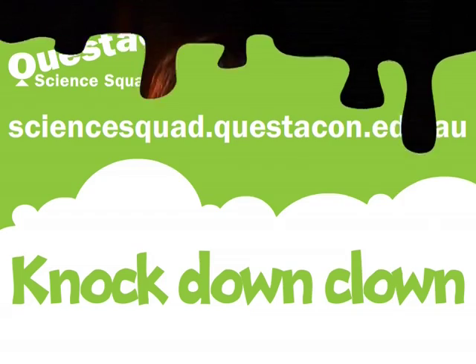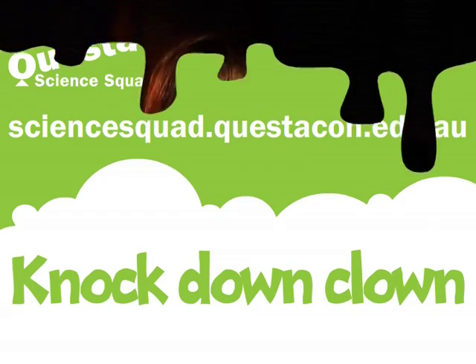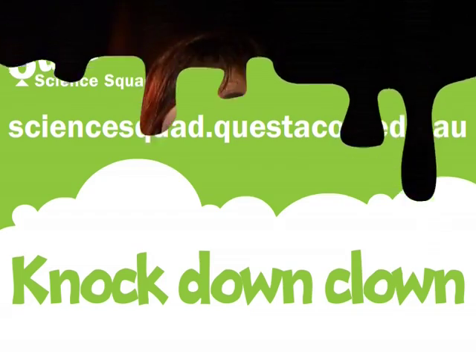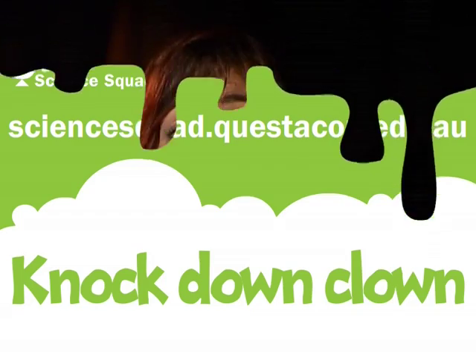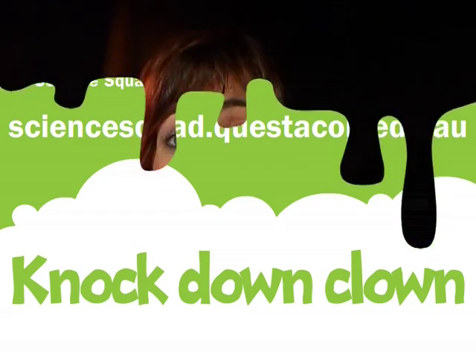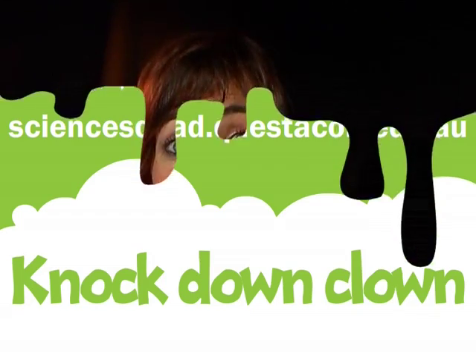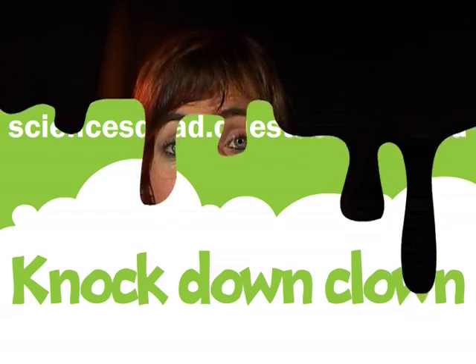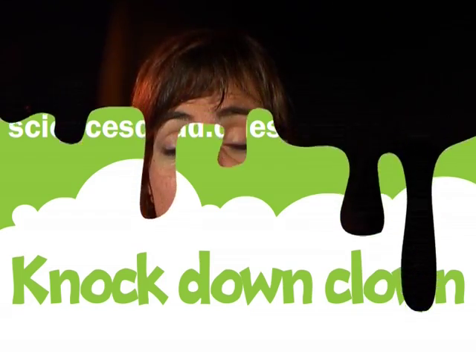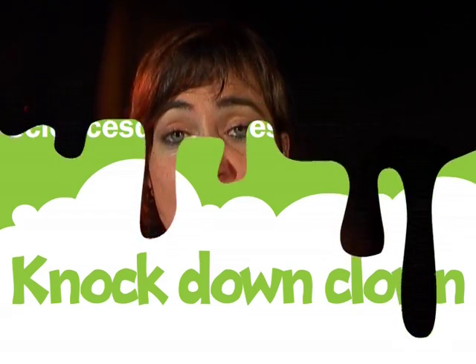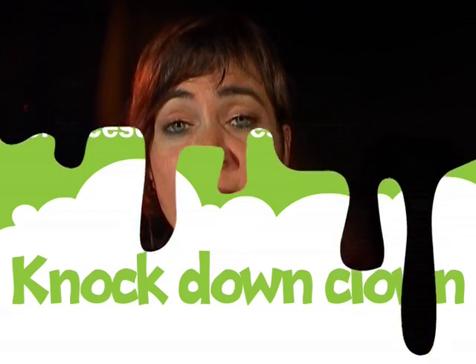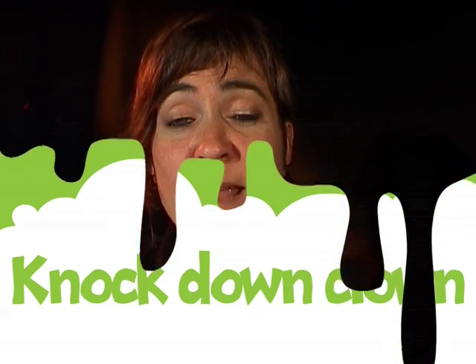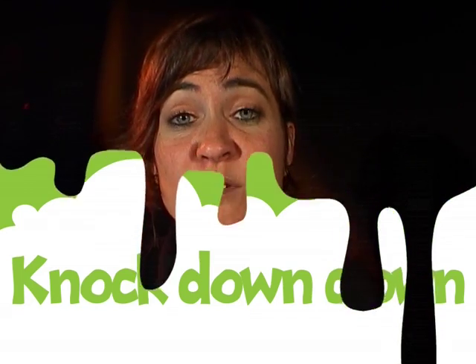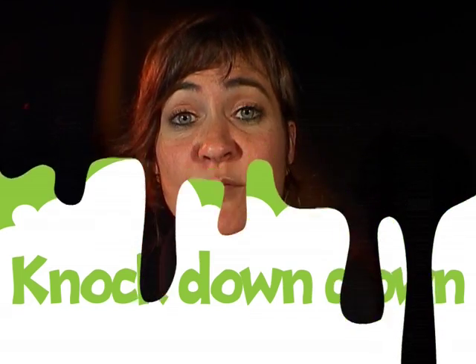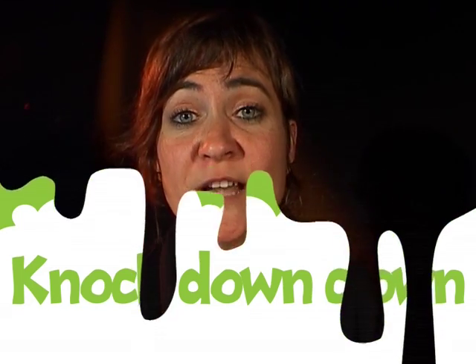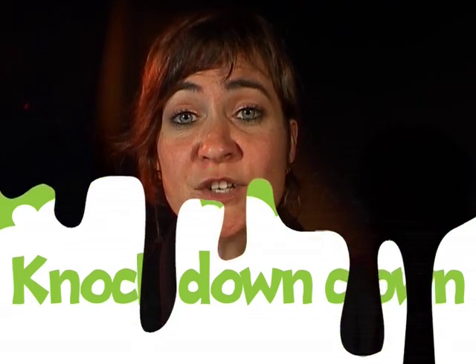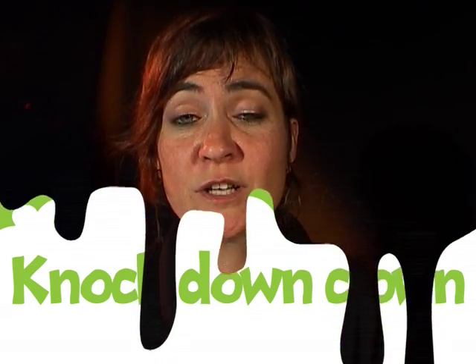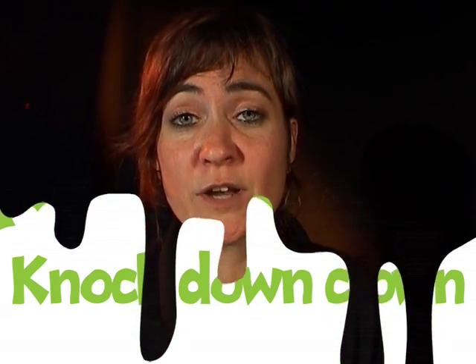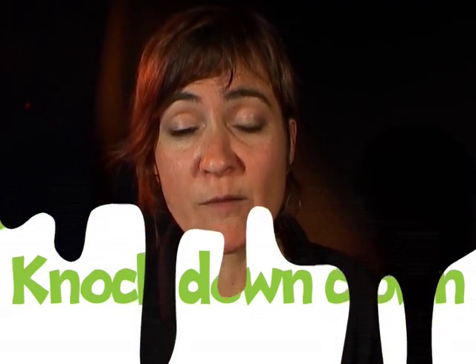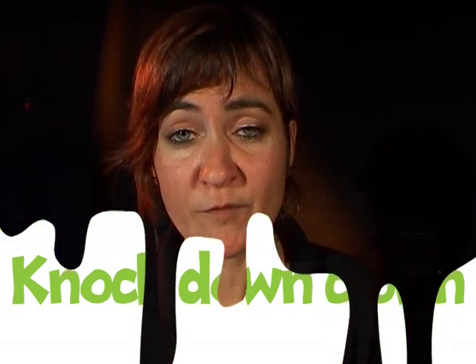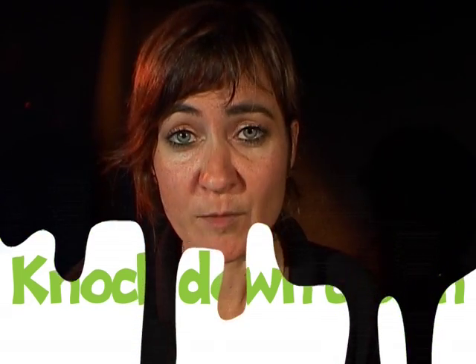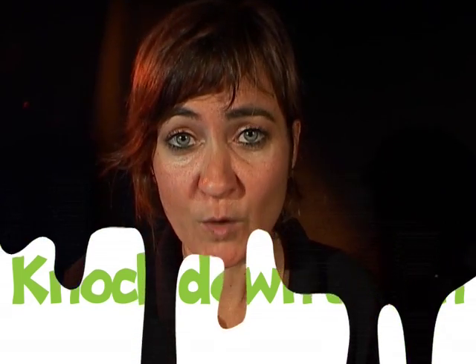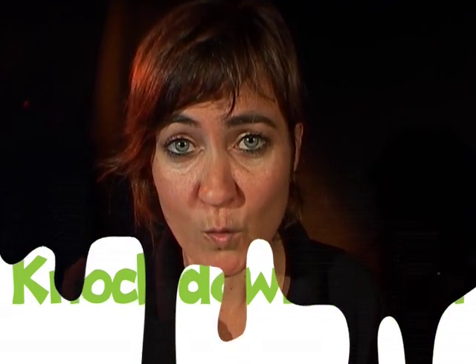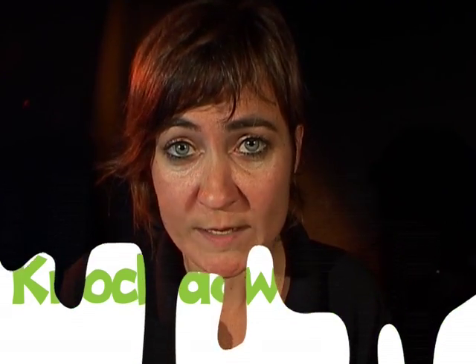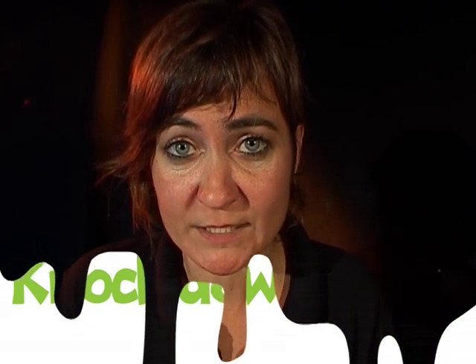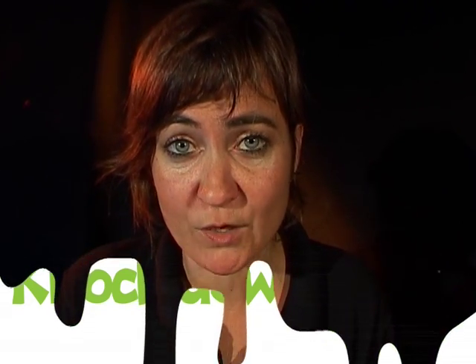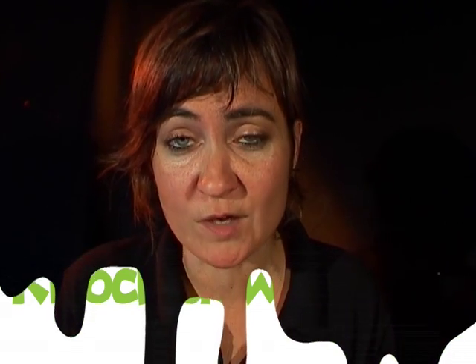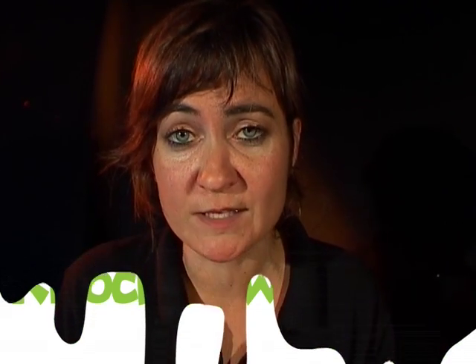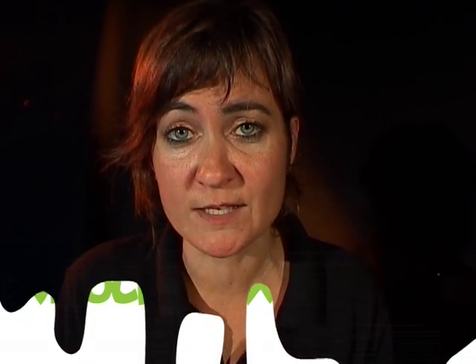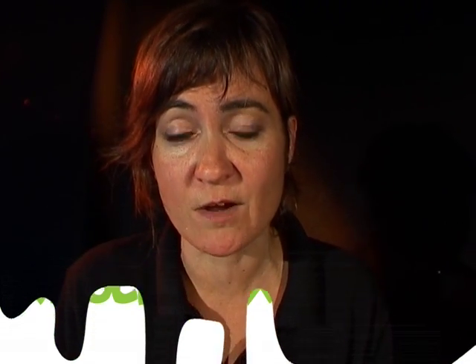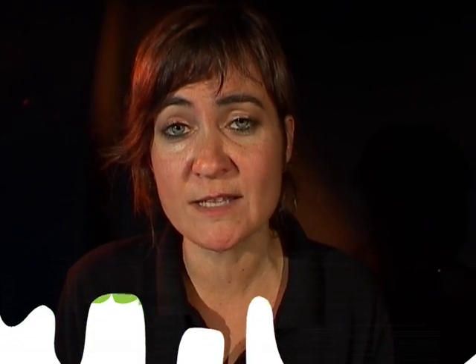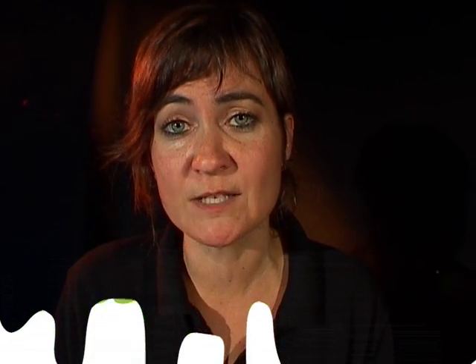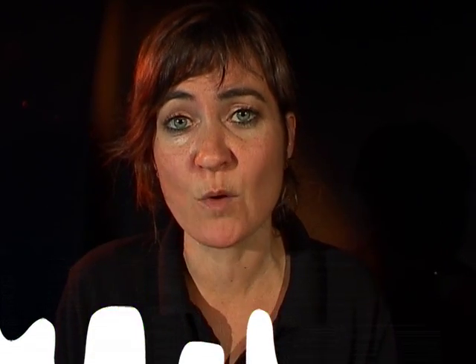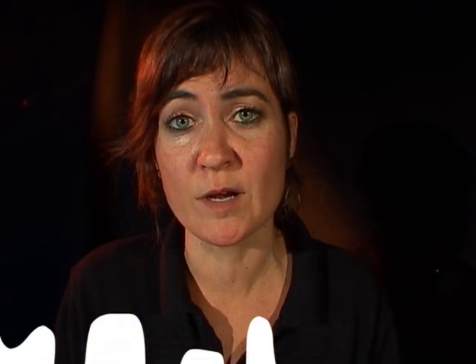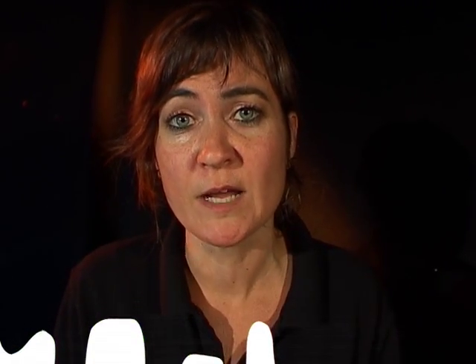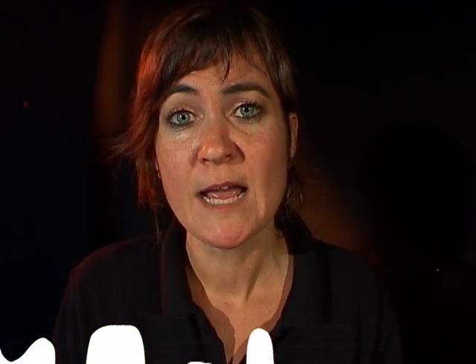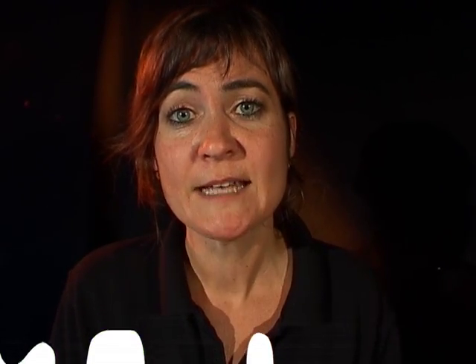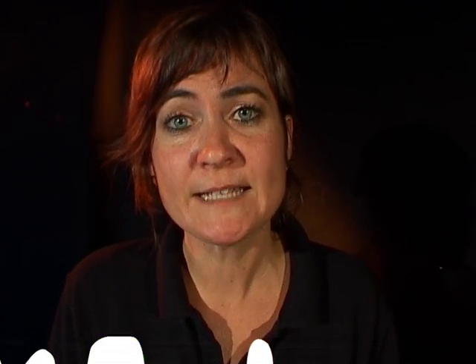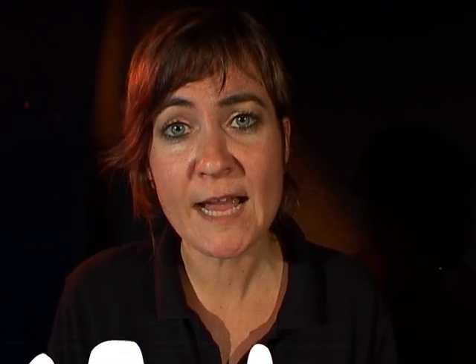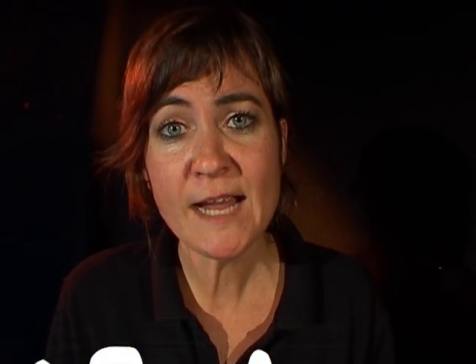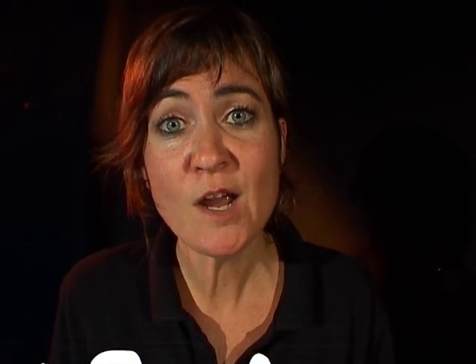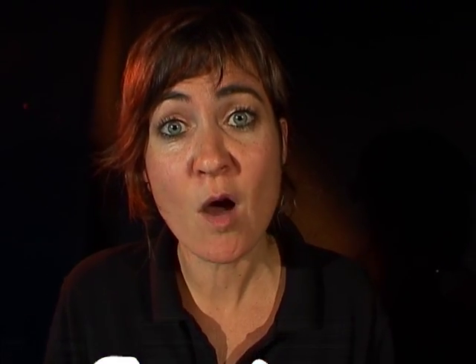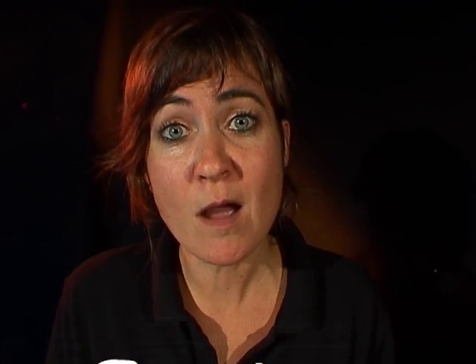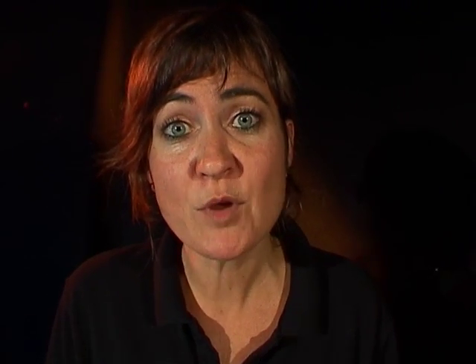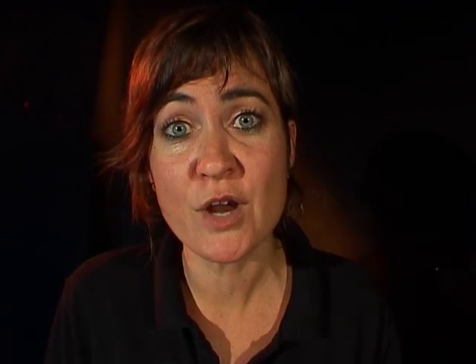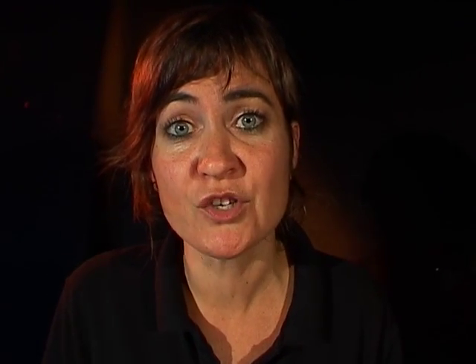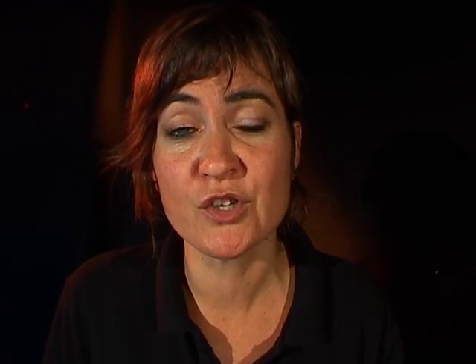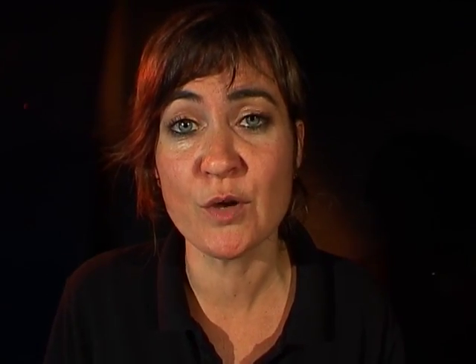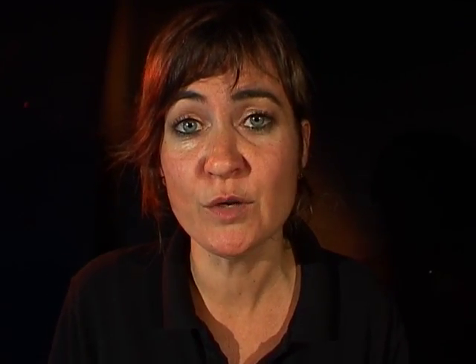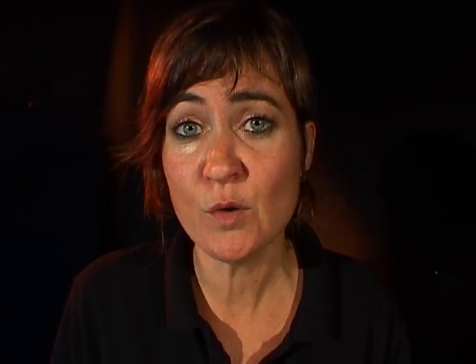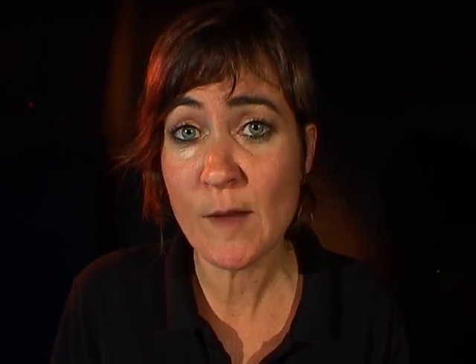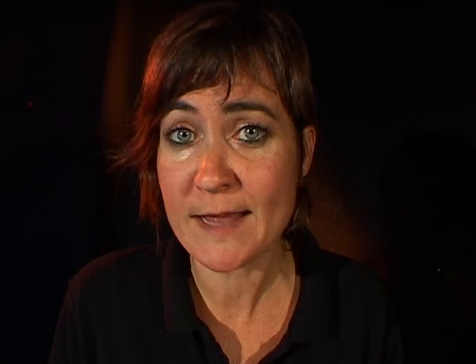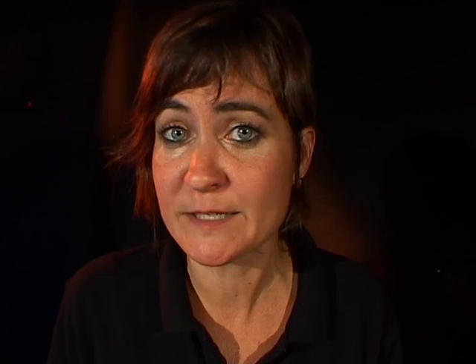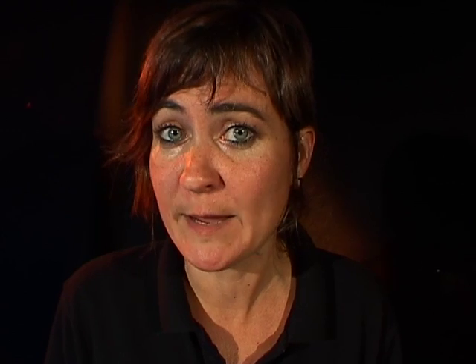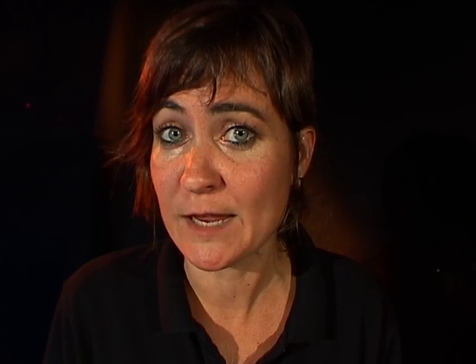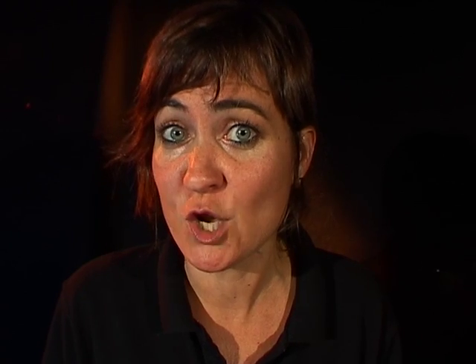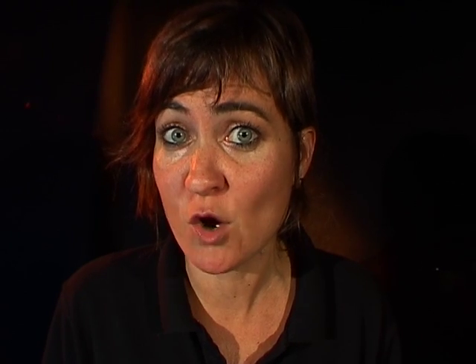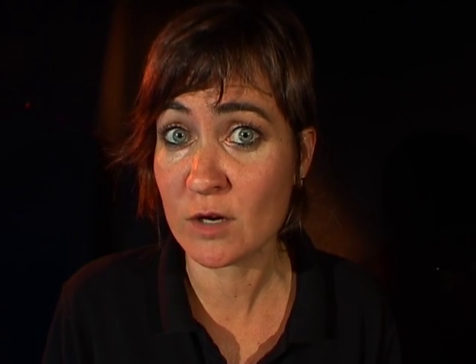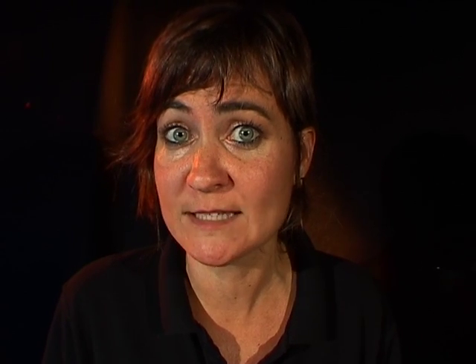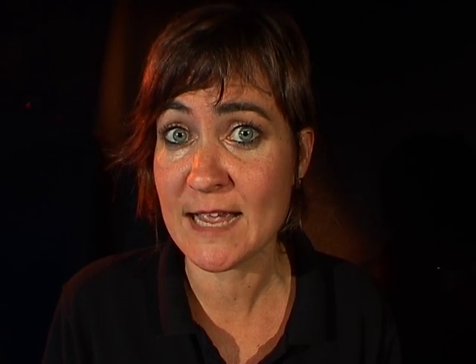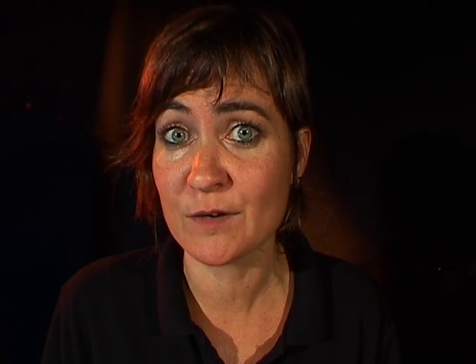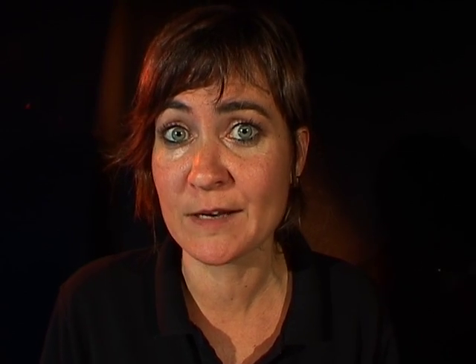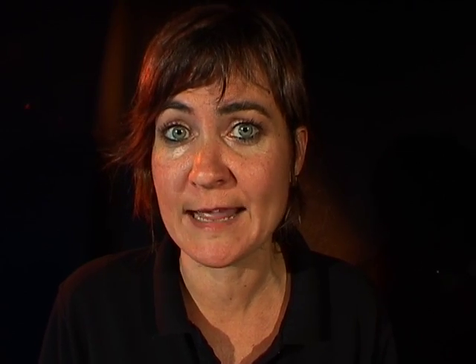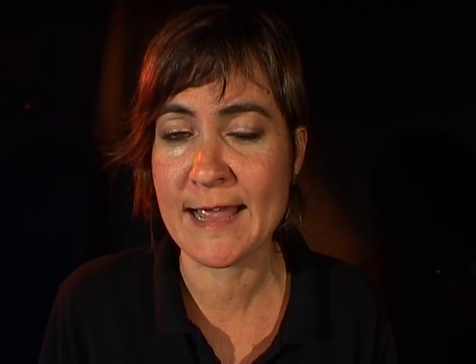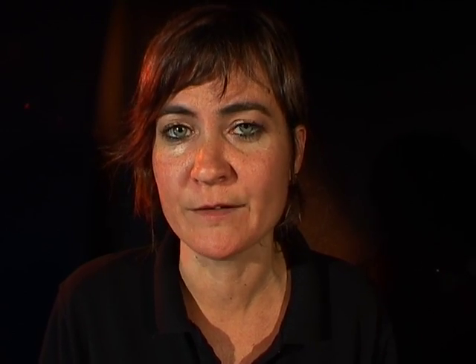Hi everyone, my name's Rachel and I'm from the Questacon Science Squad. Today I'm going to show you how to make a knockdown clown.